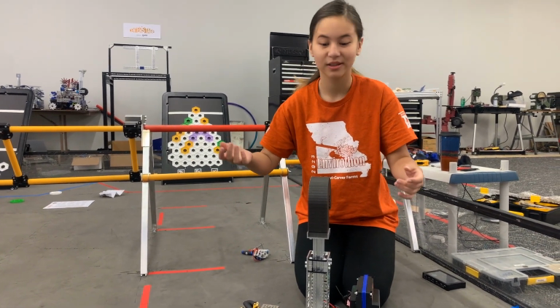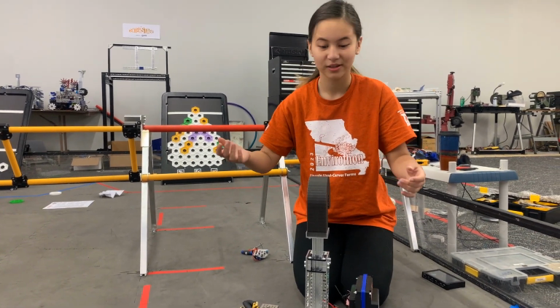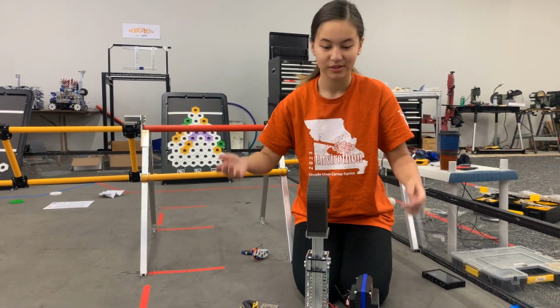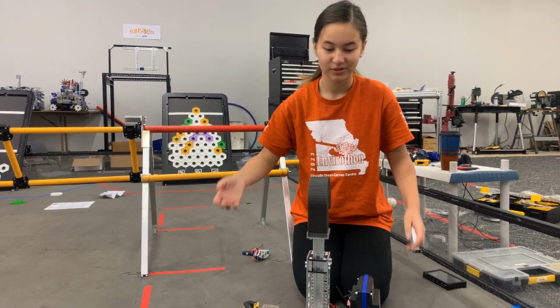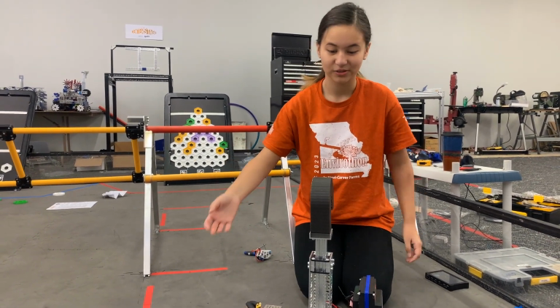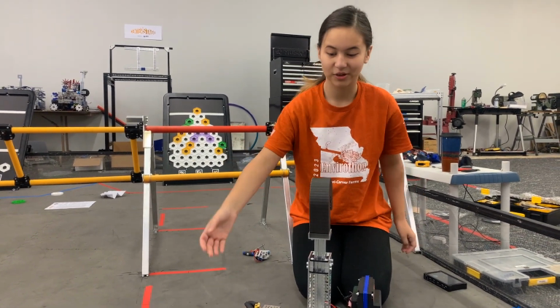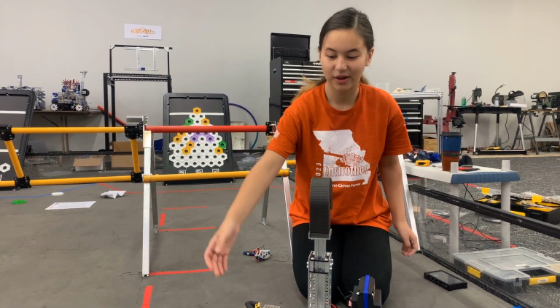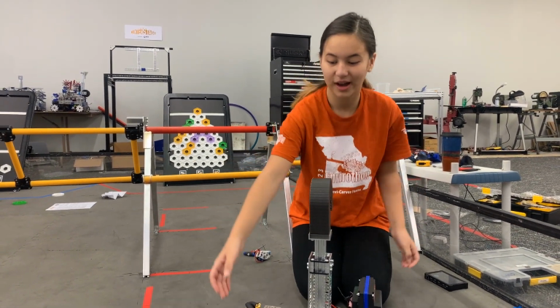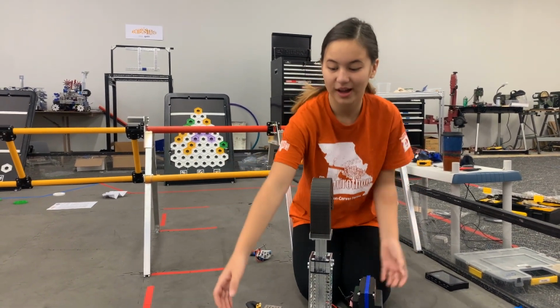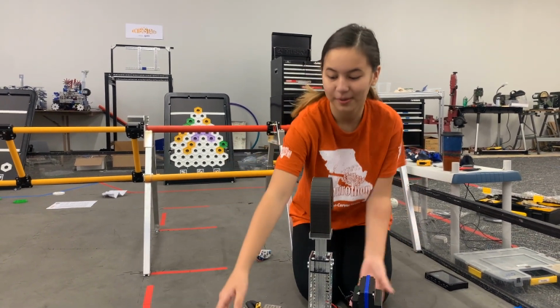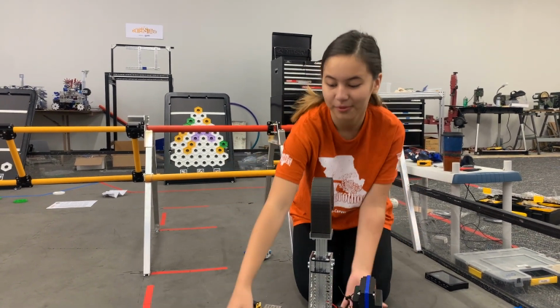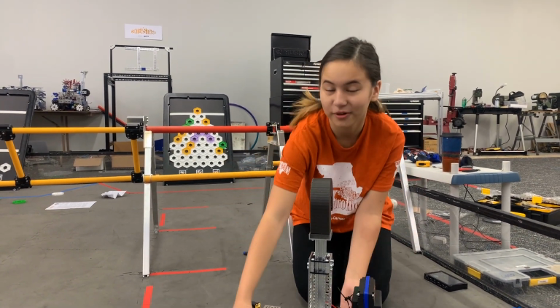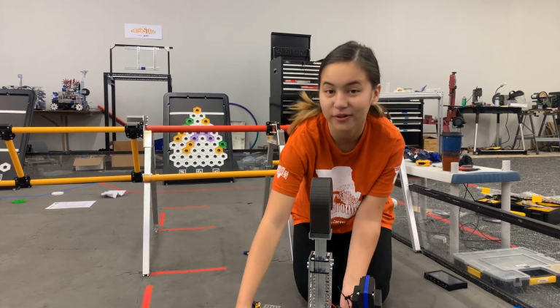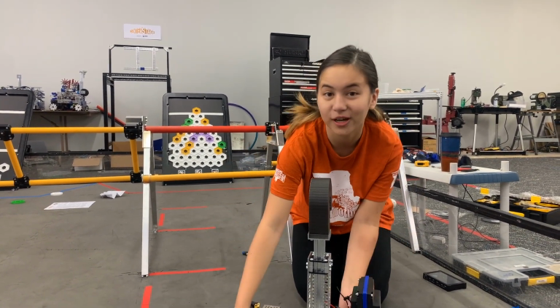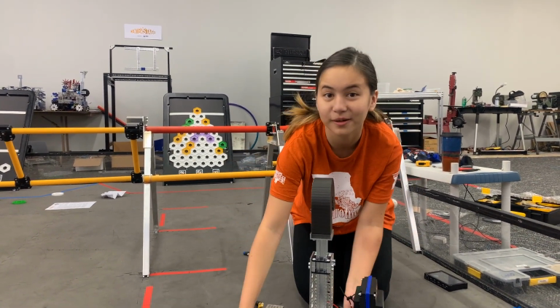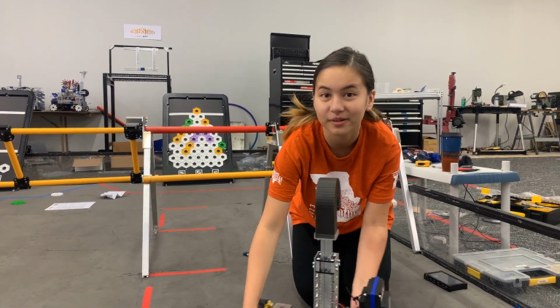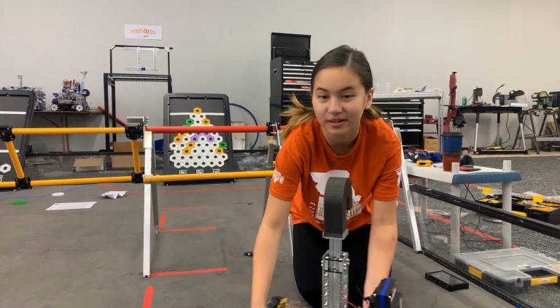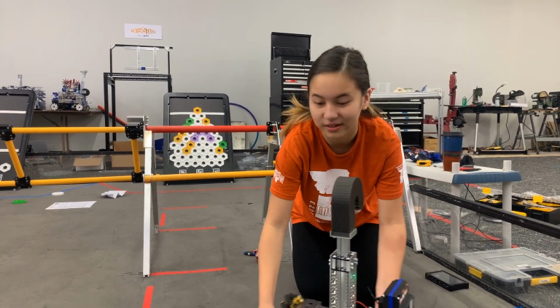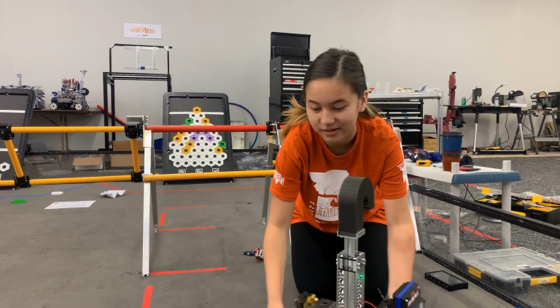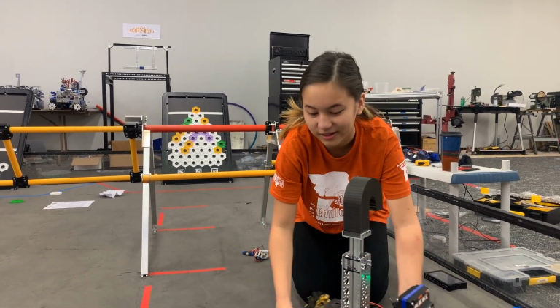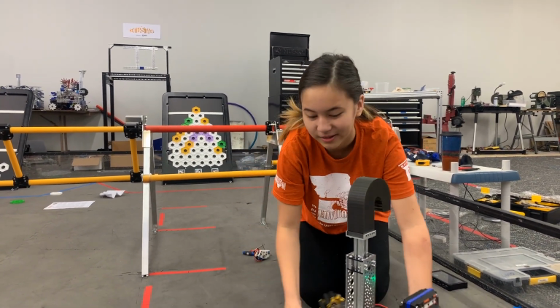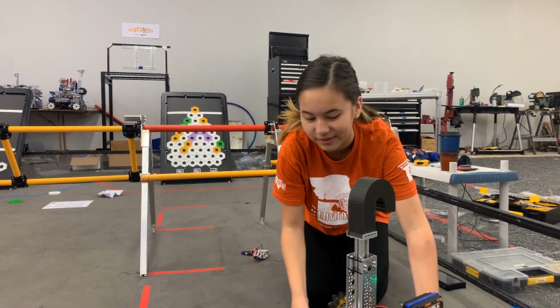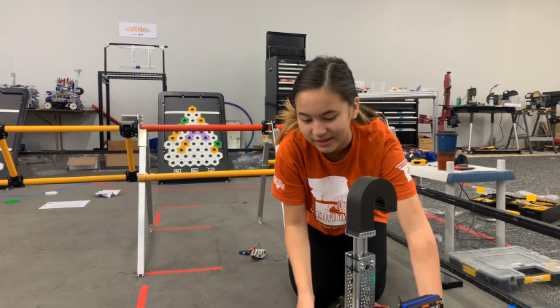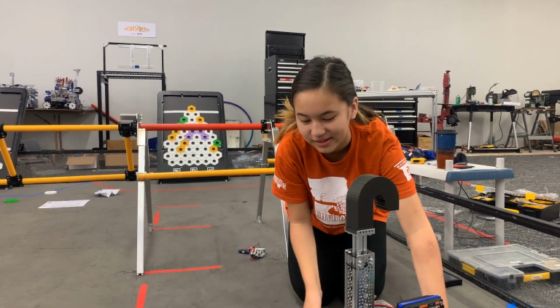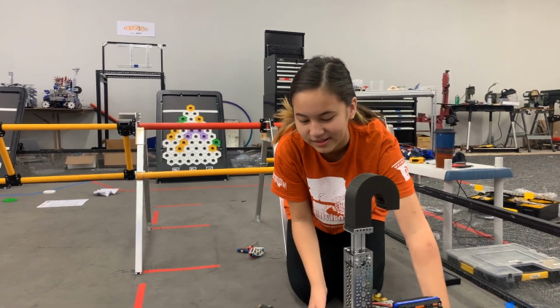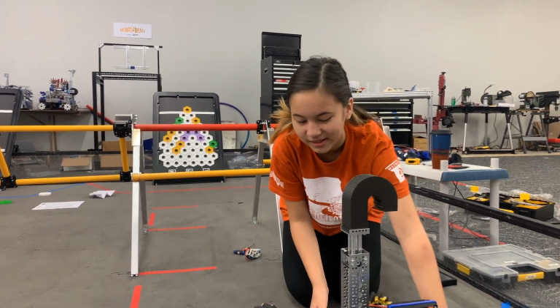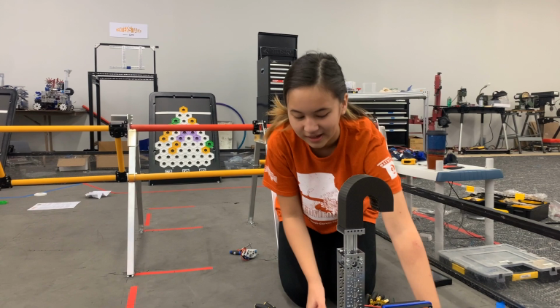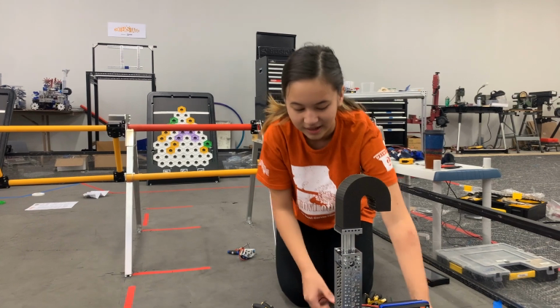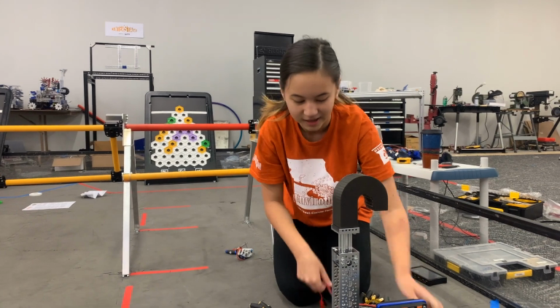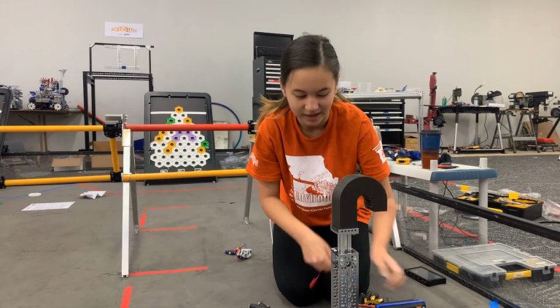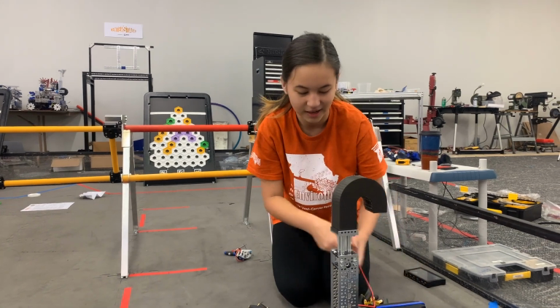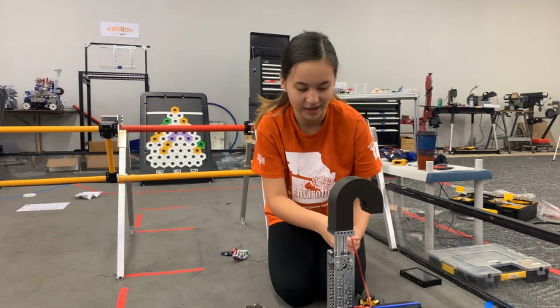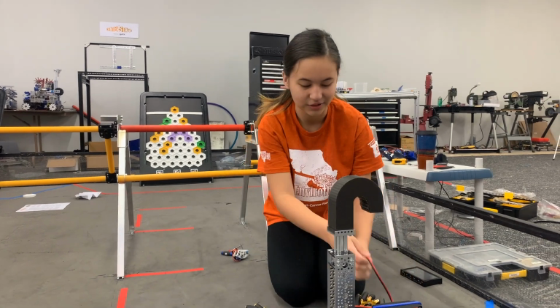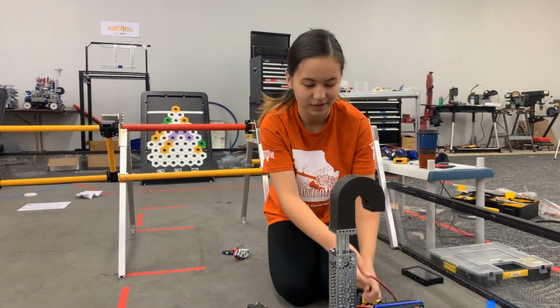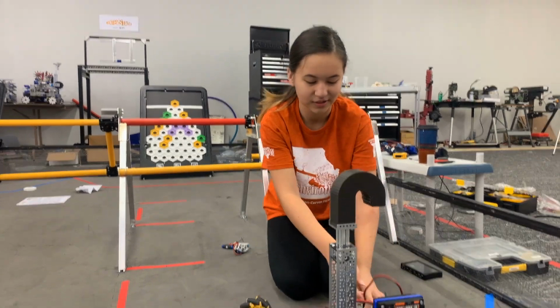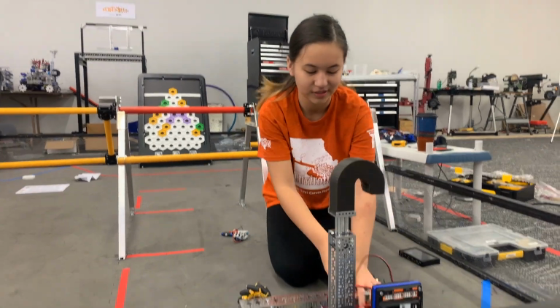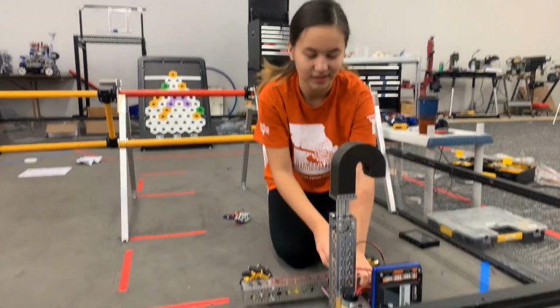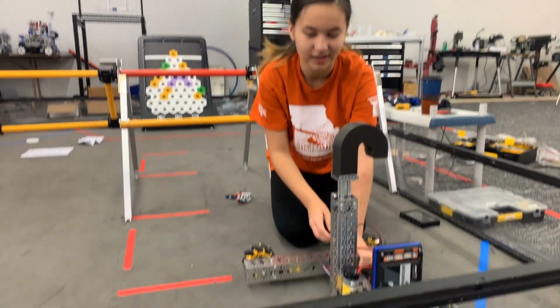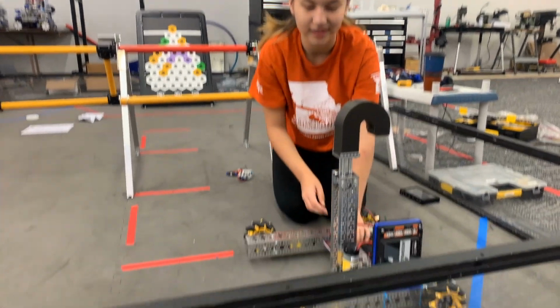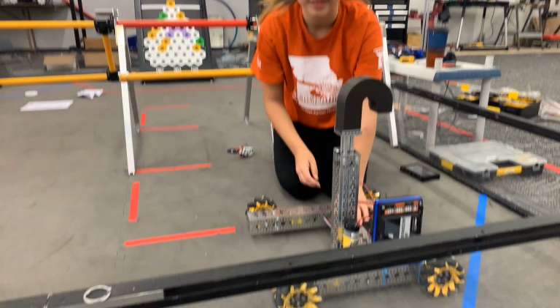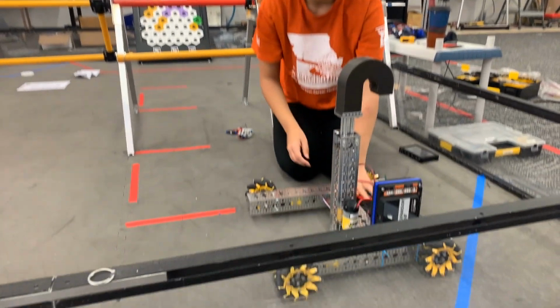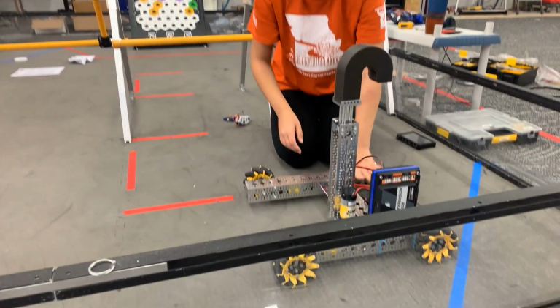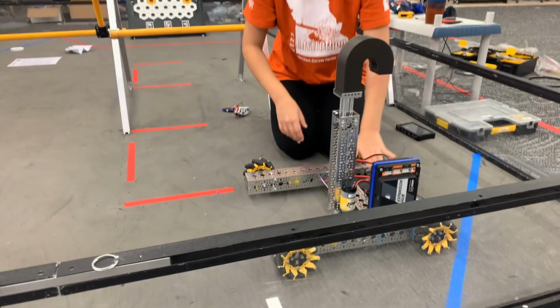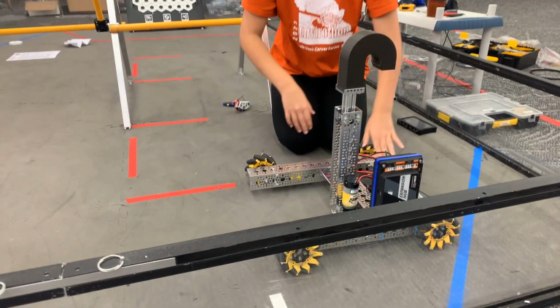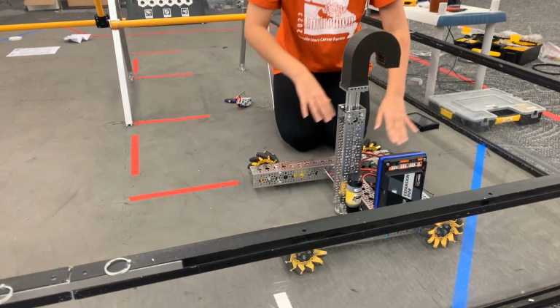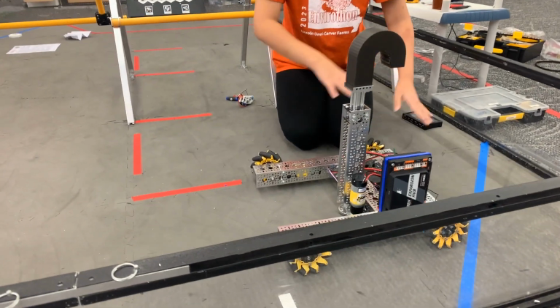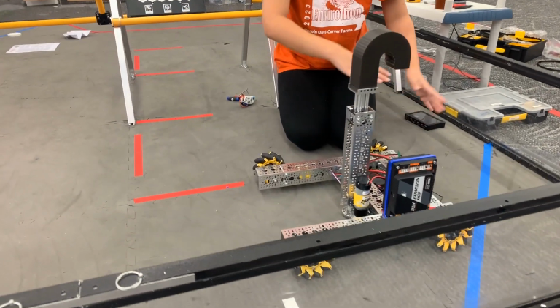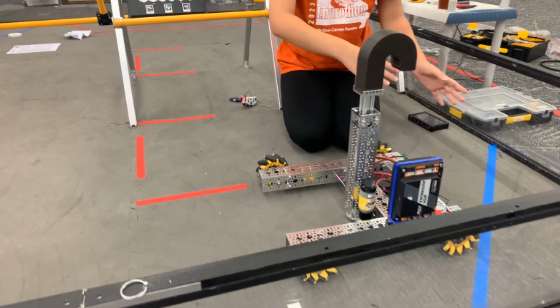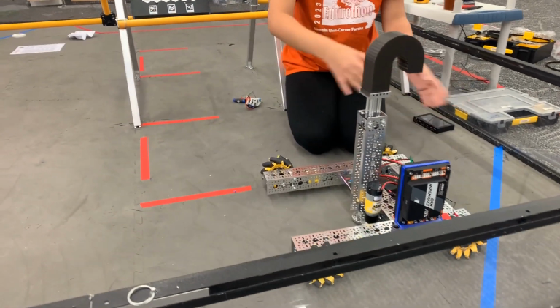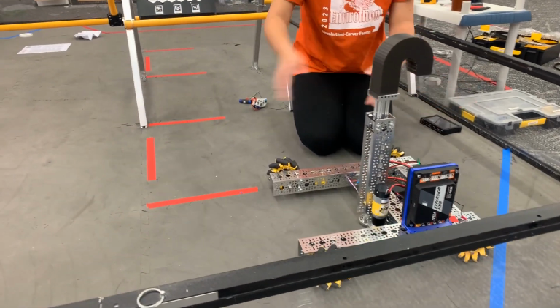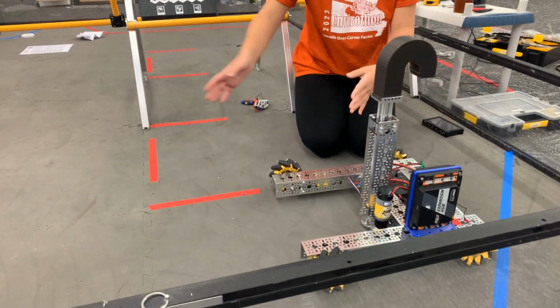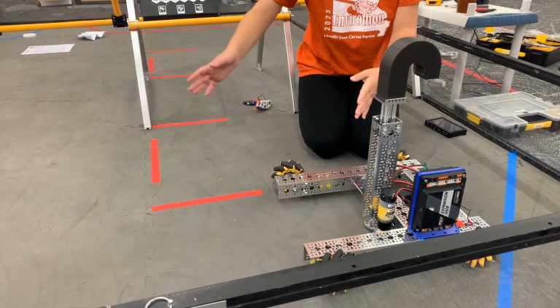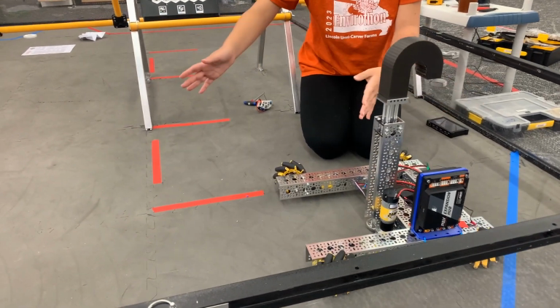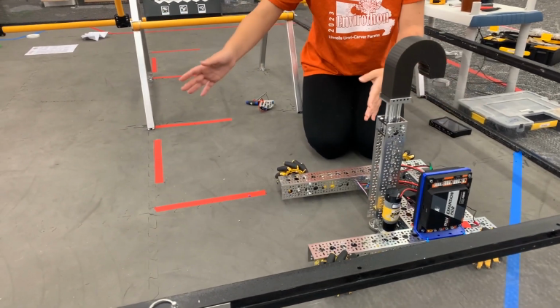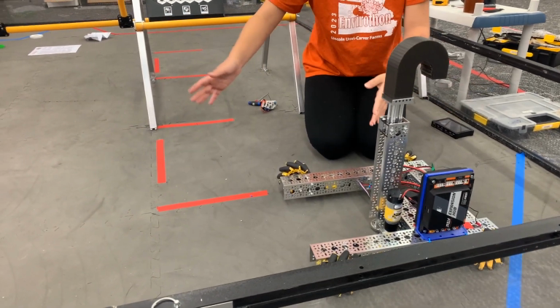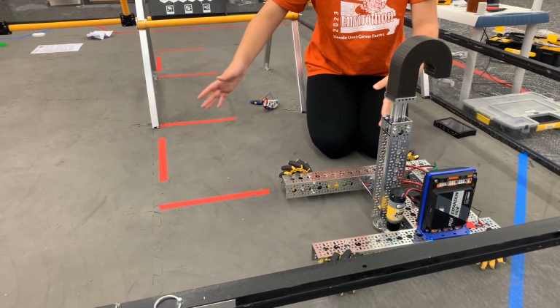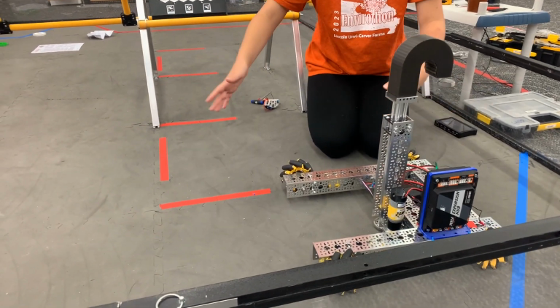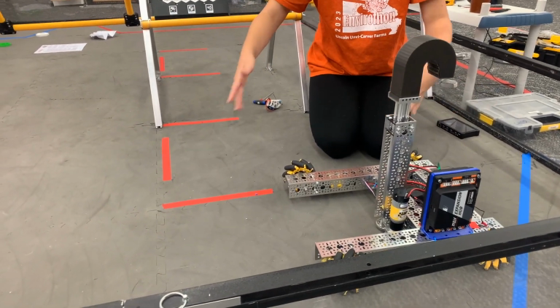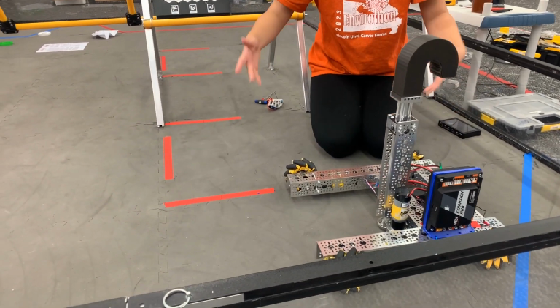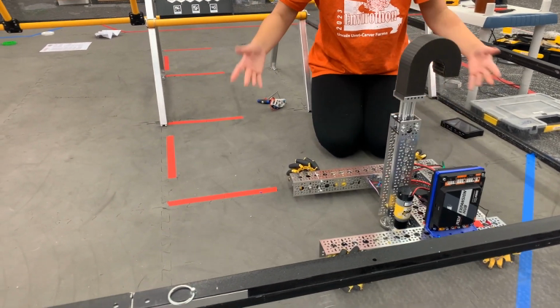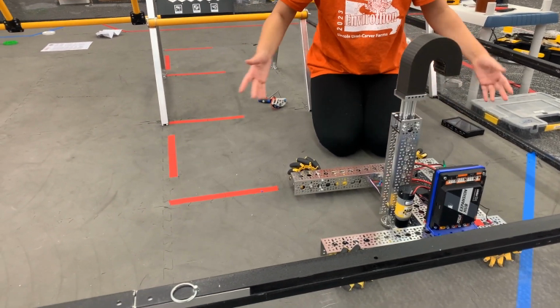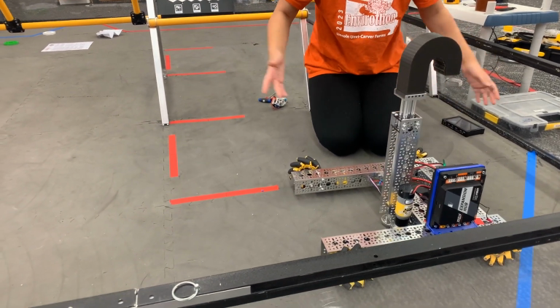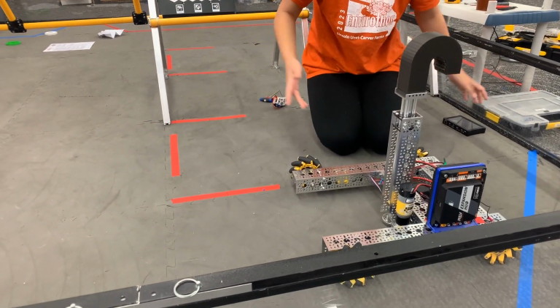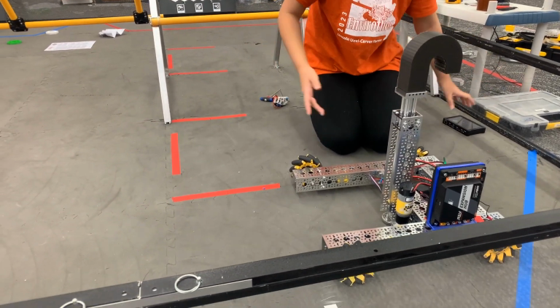So I programmed an autonomous just to go forward a thousand ticks, called the auto encode.